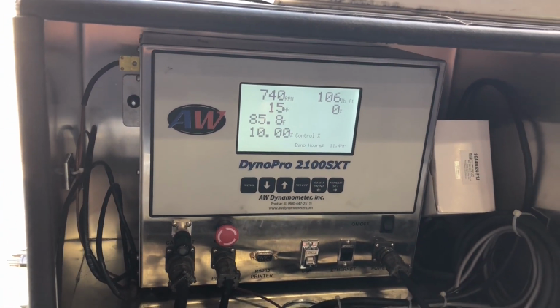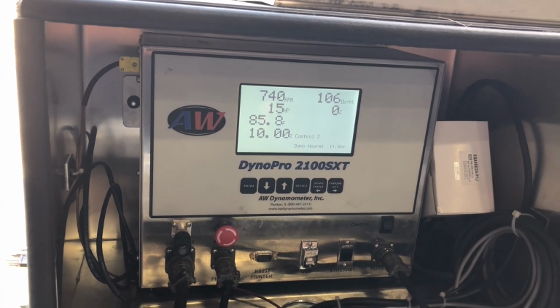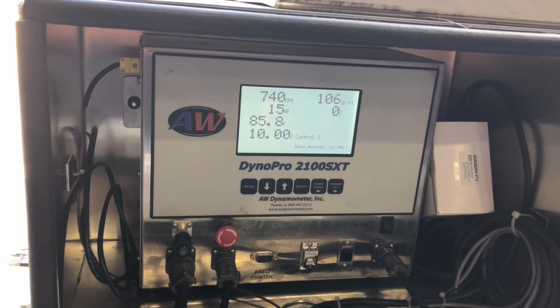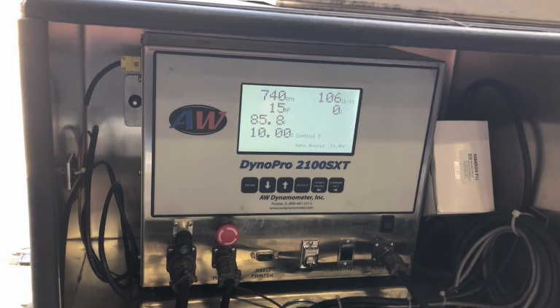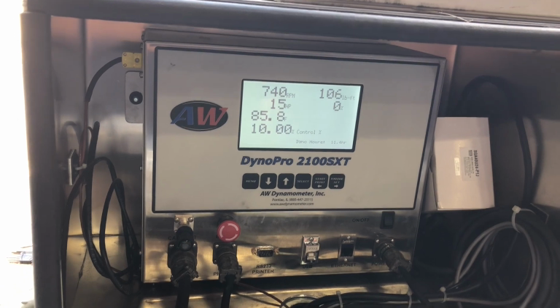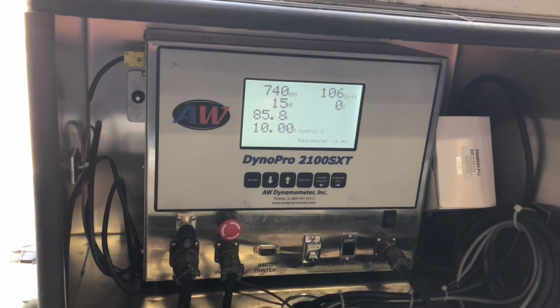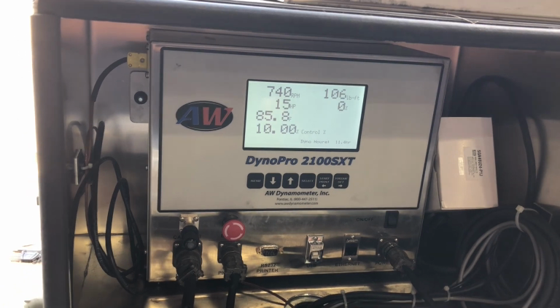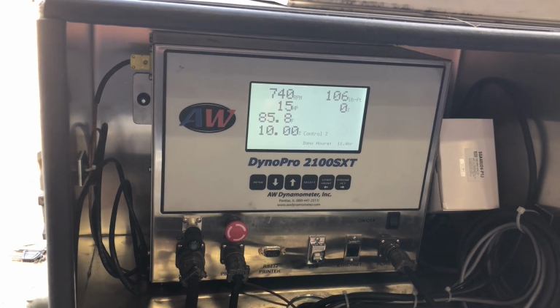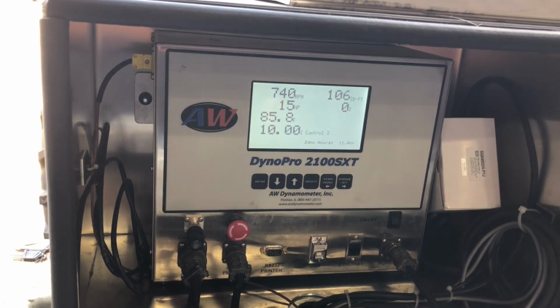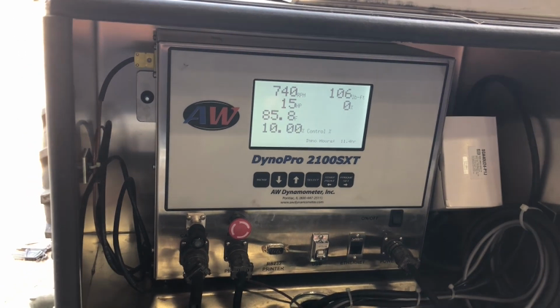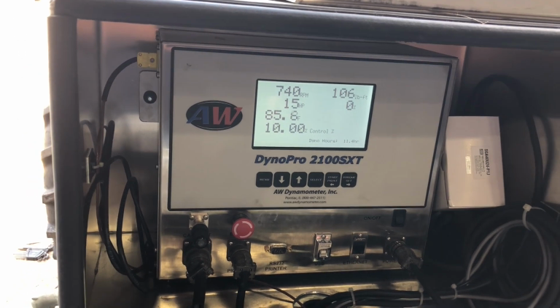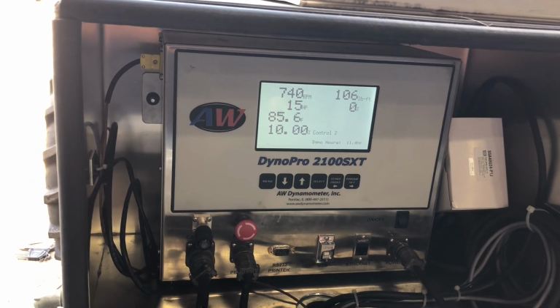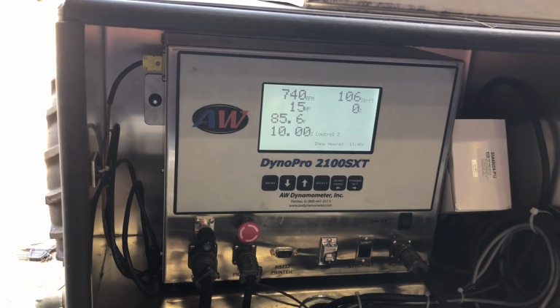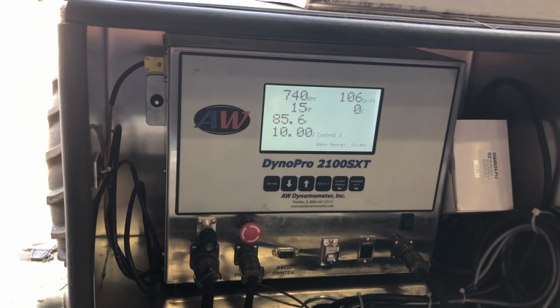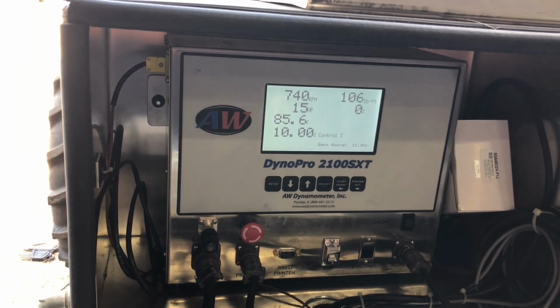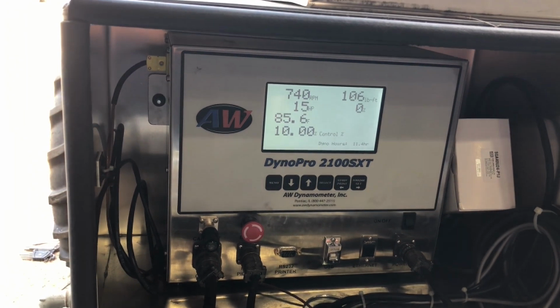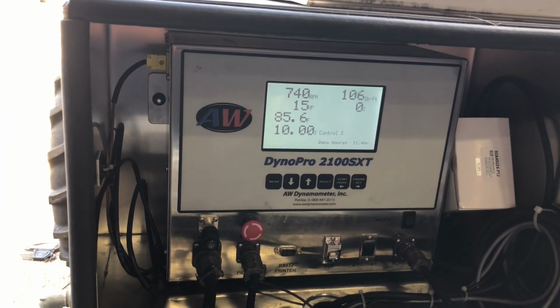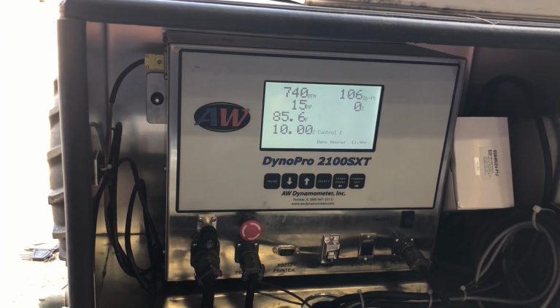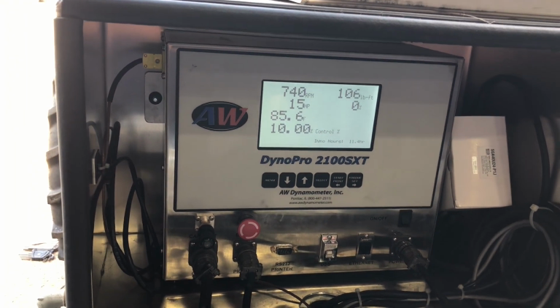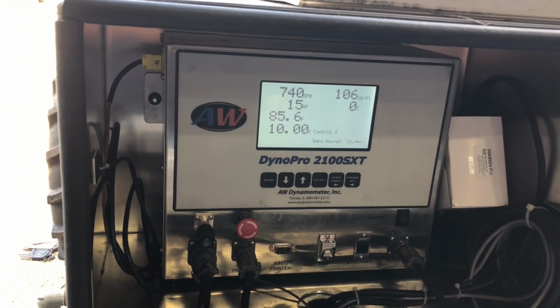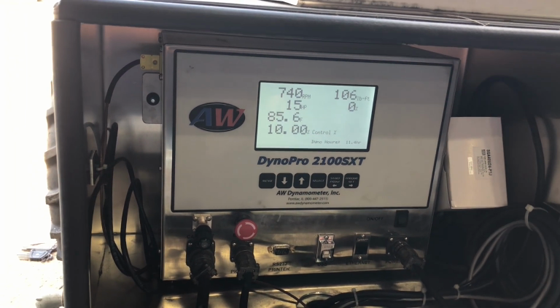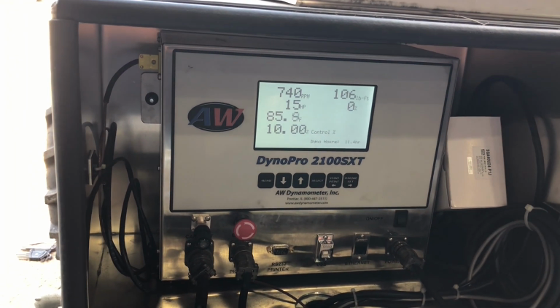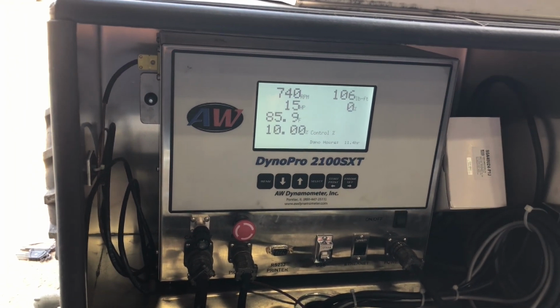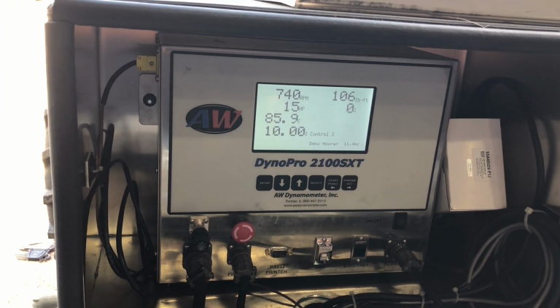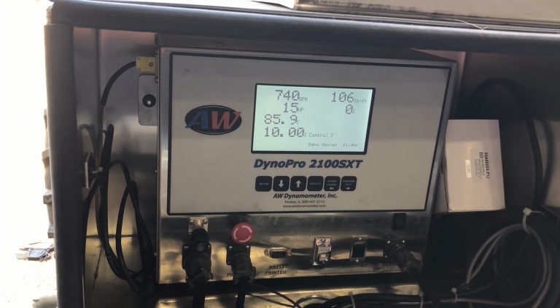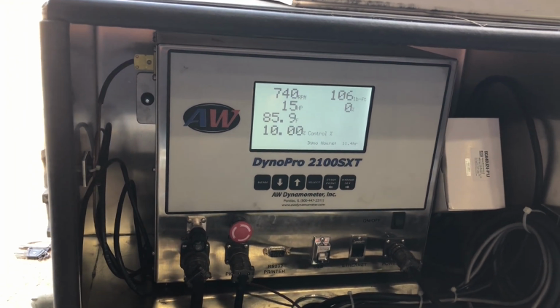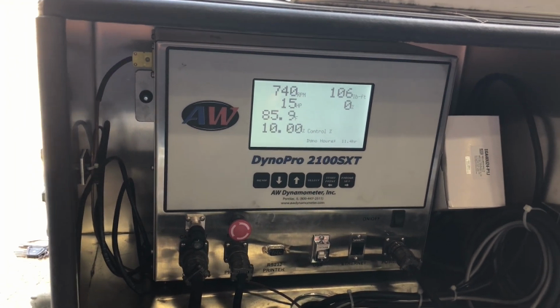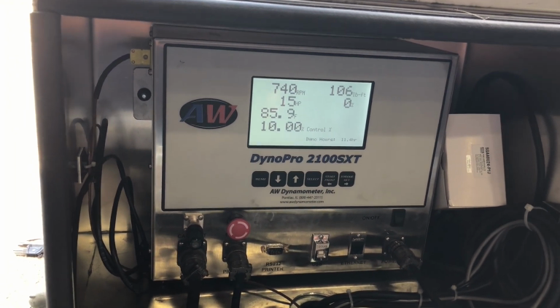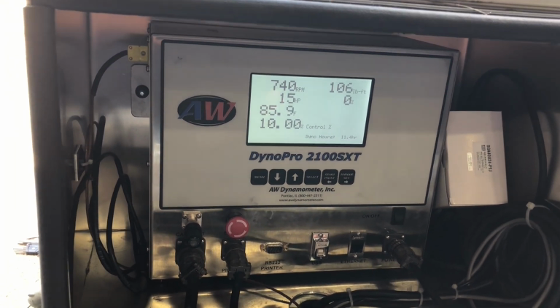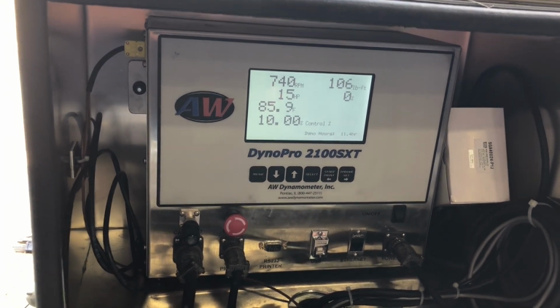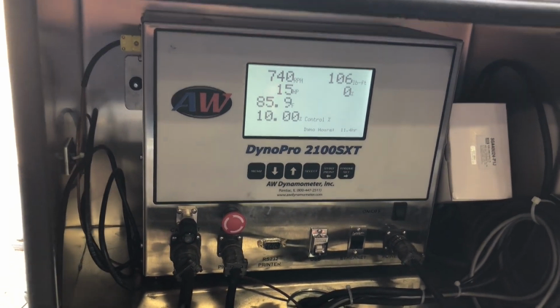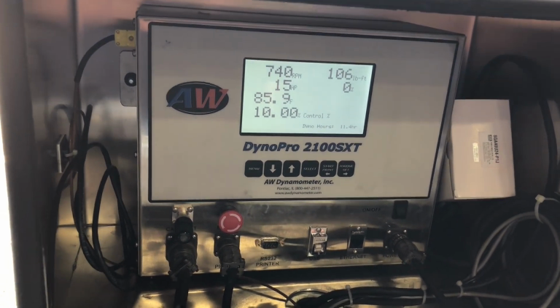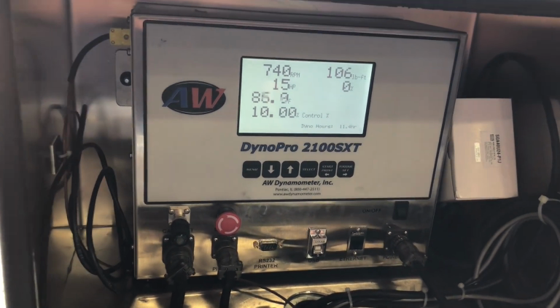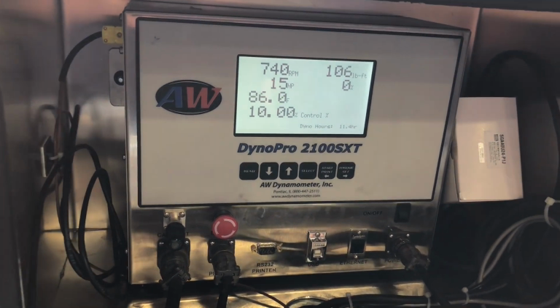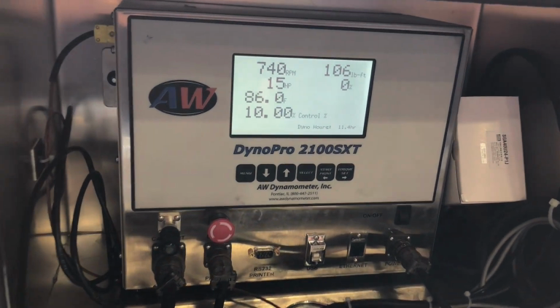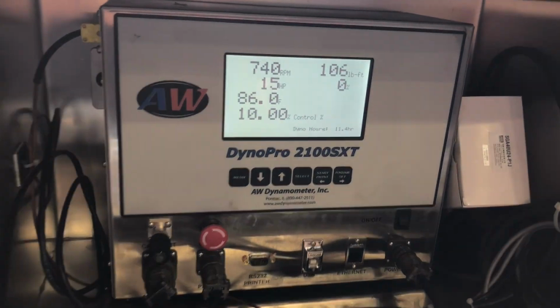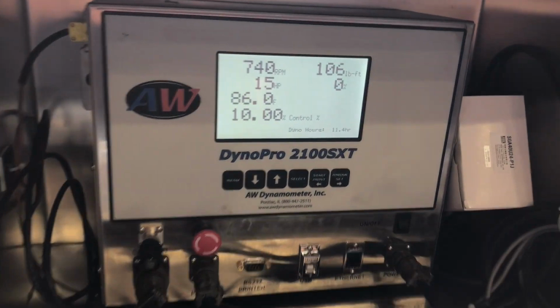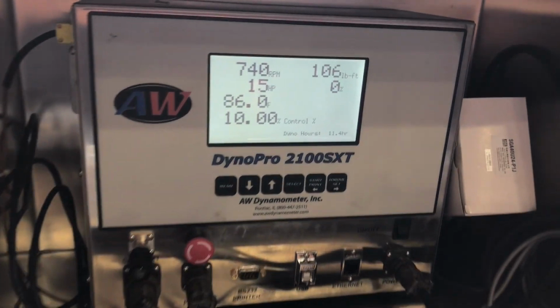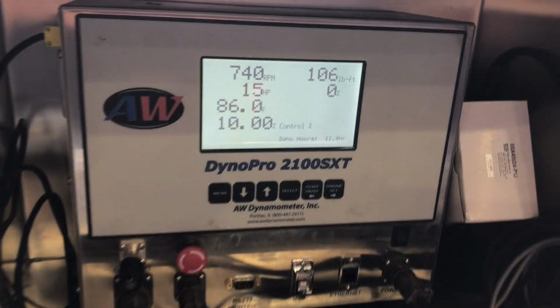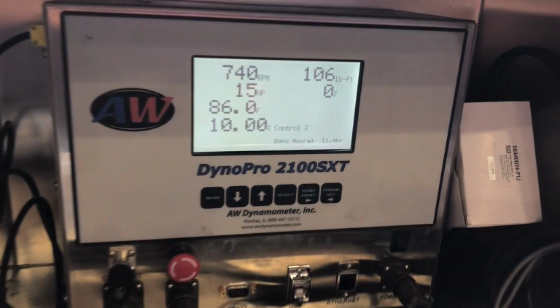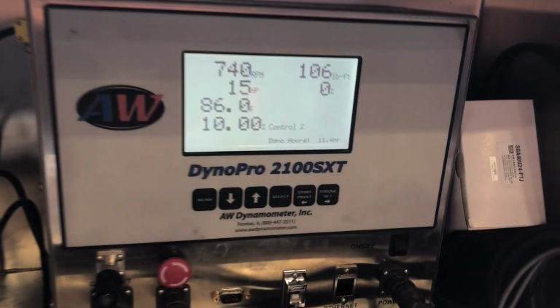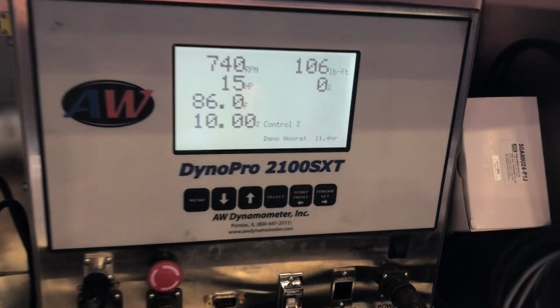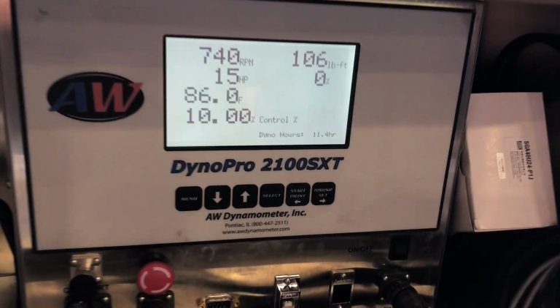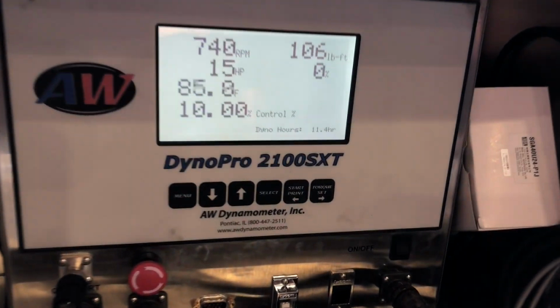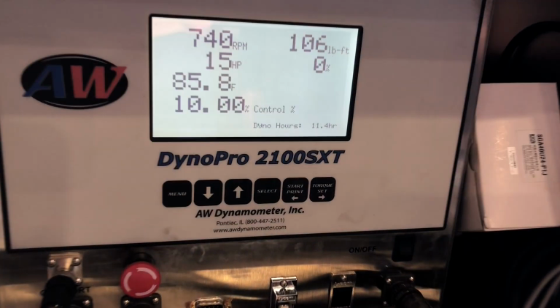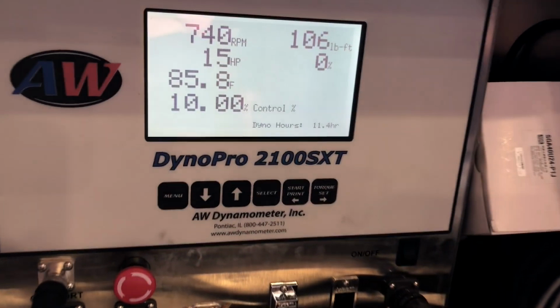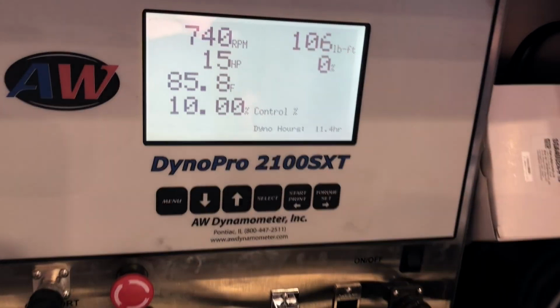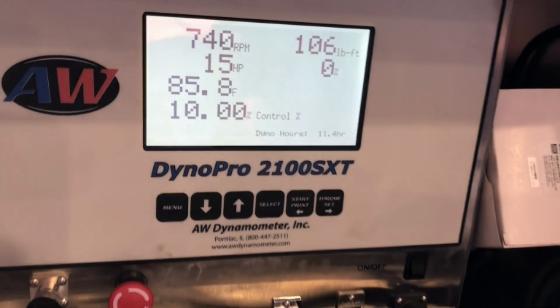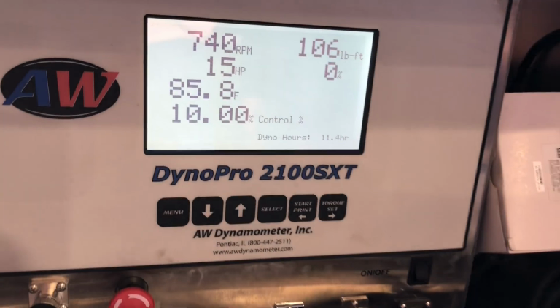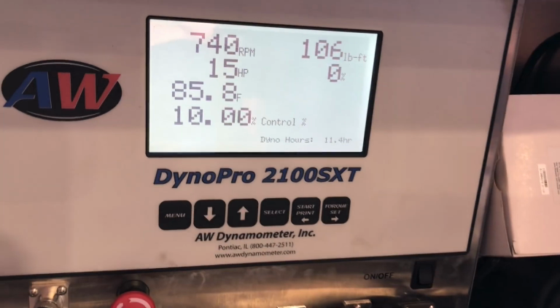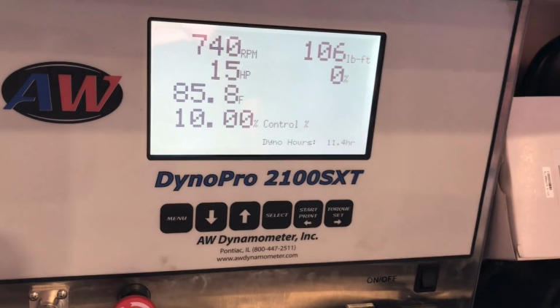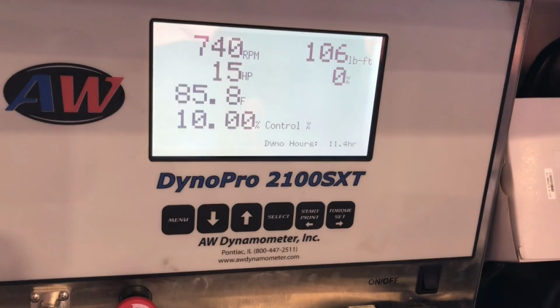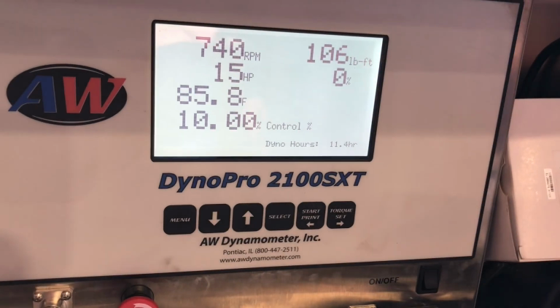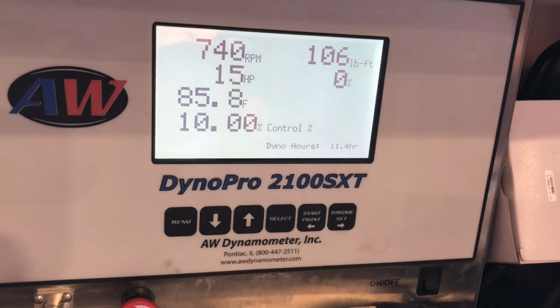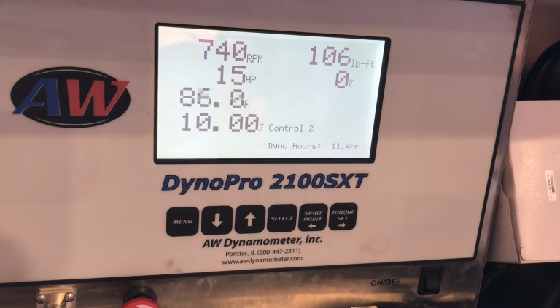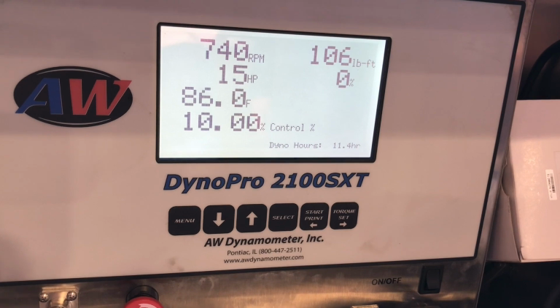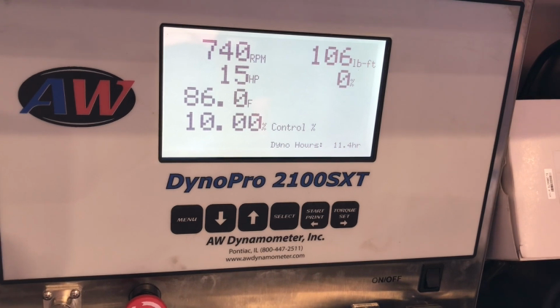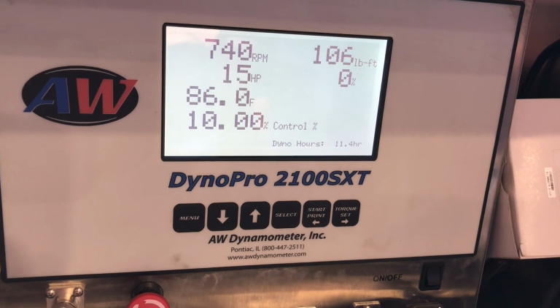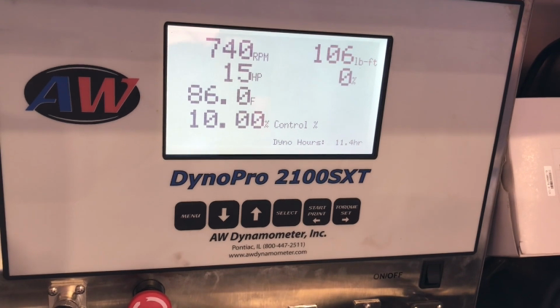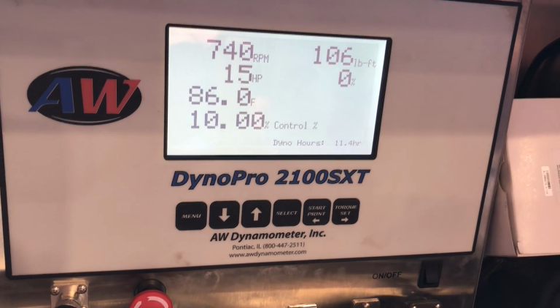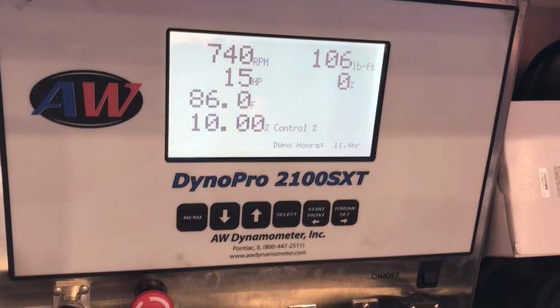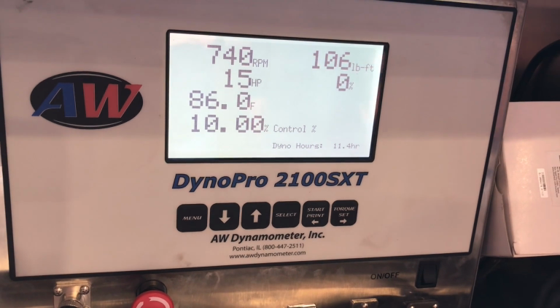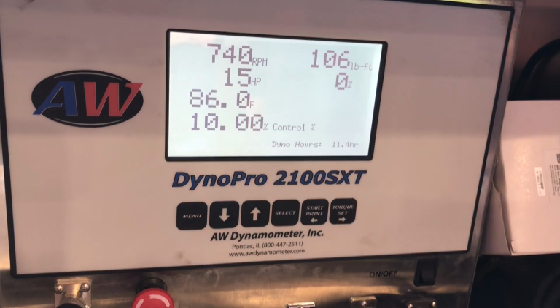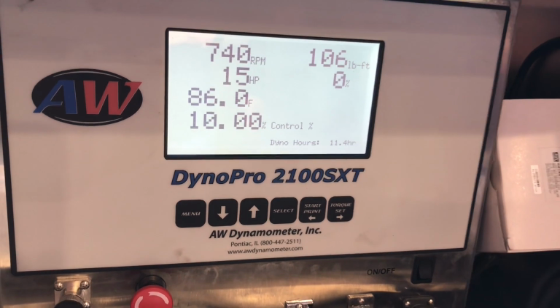It dropped horsepower? No — gain. It's a 12, we've got 15 now. It was a 96, we've got 20.